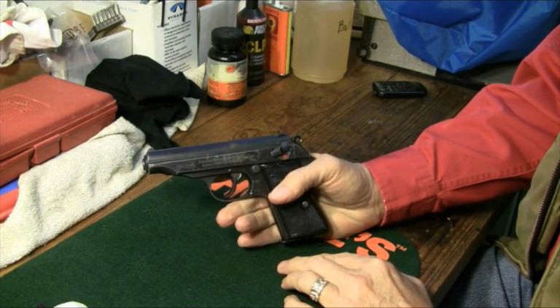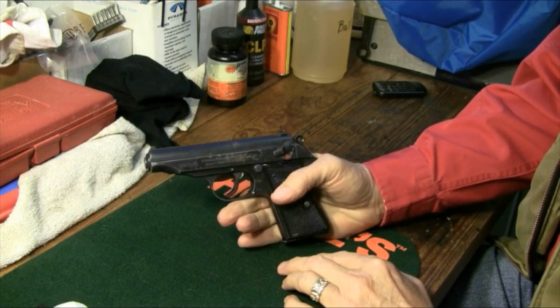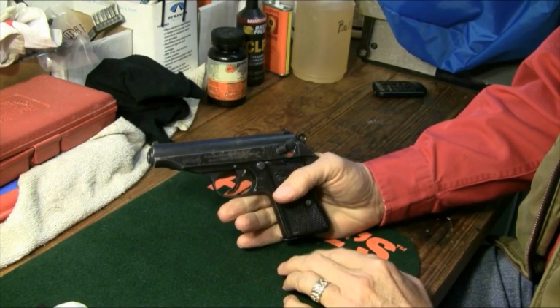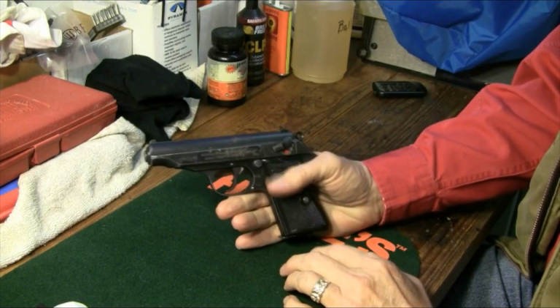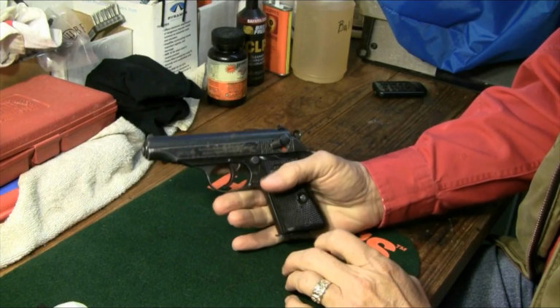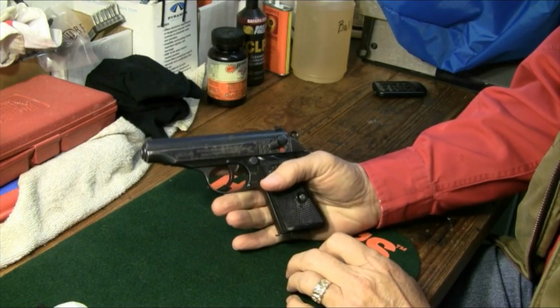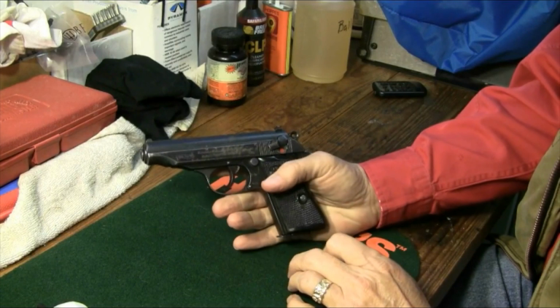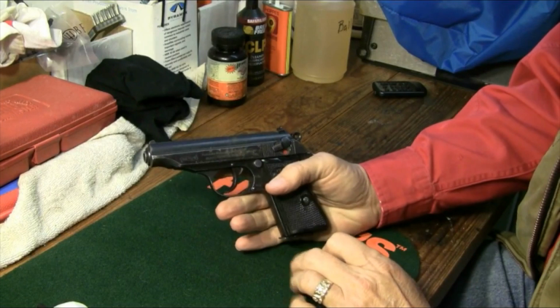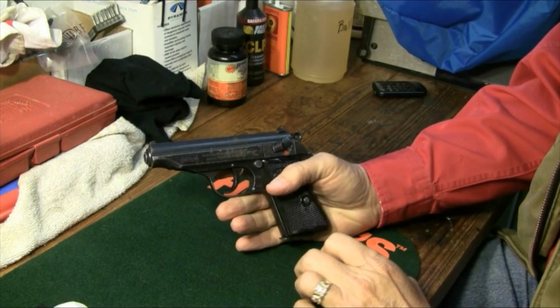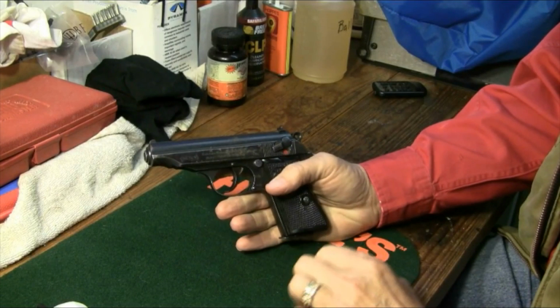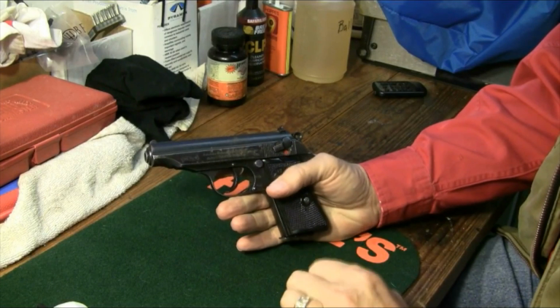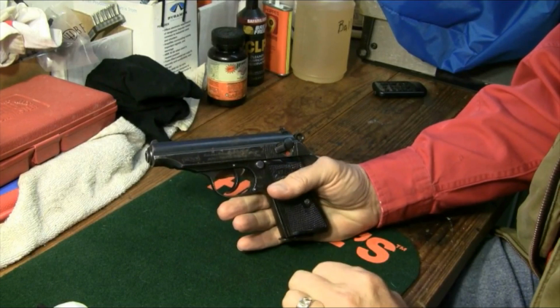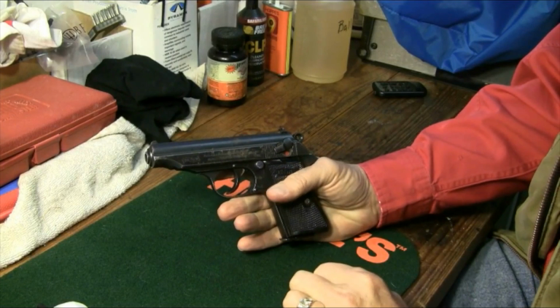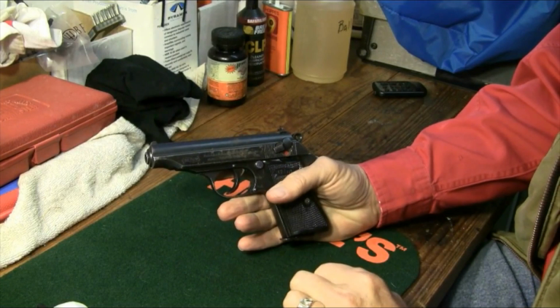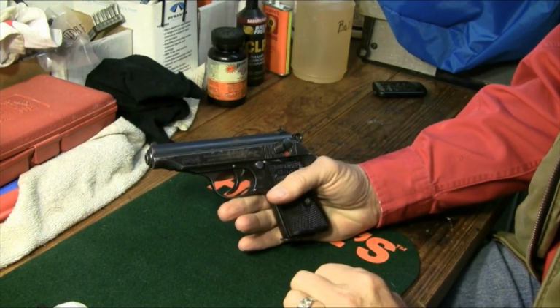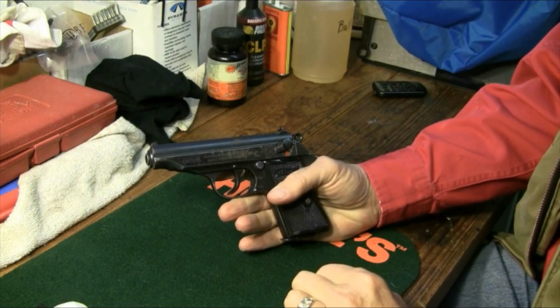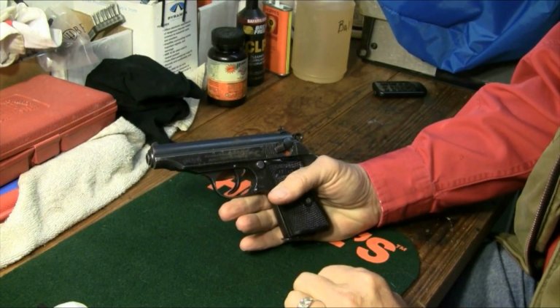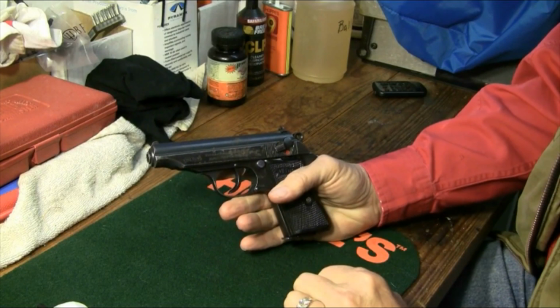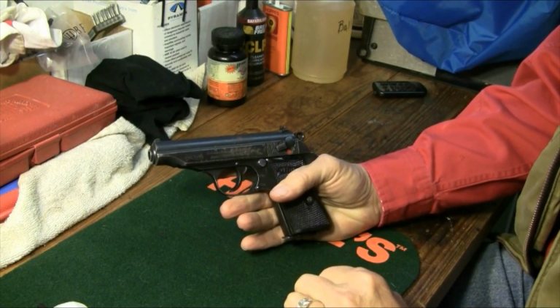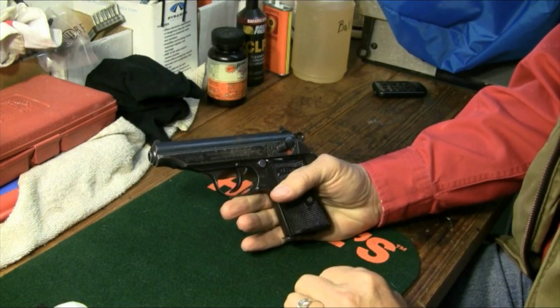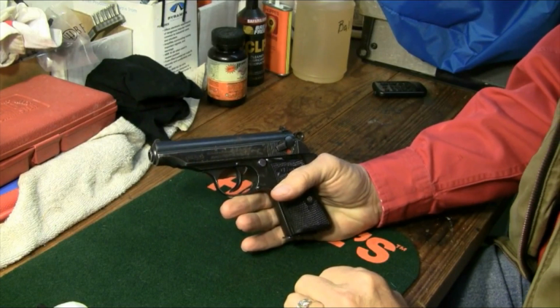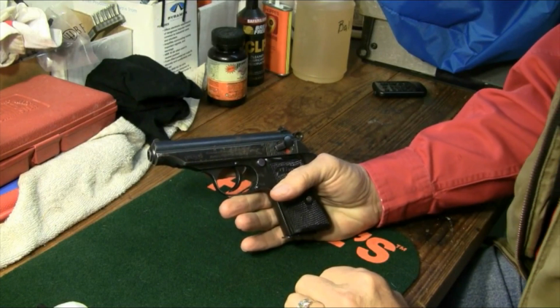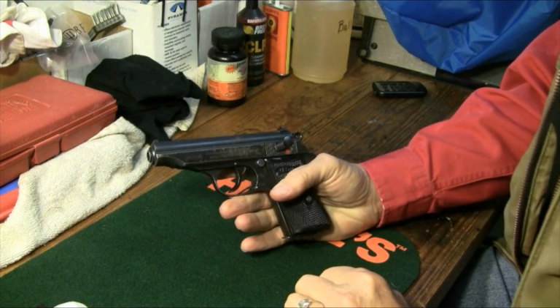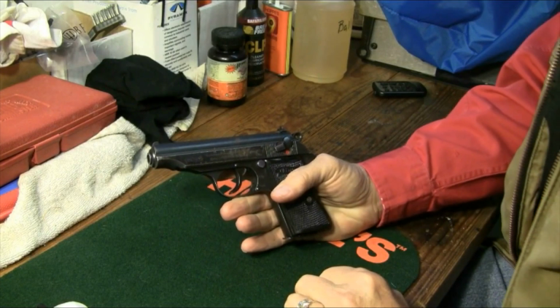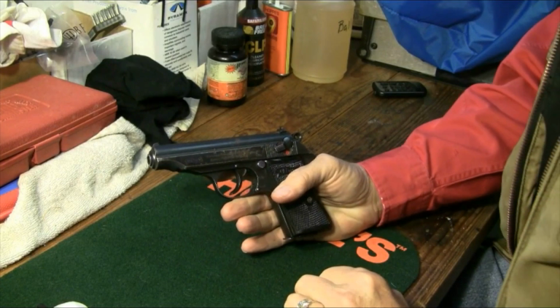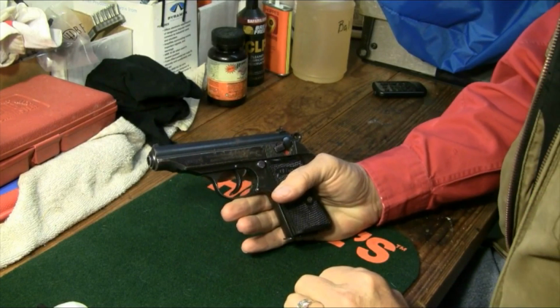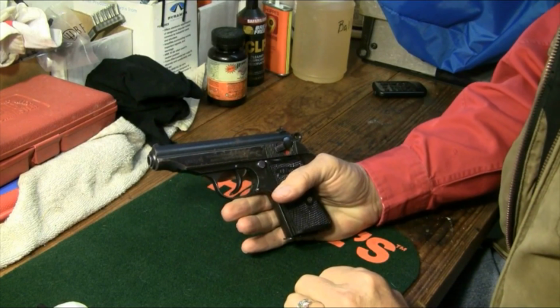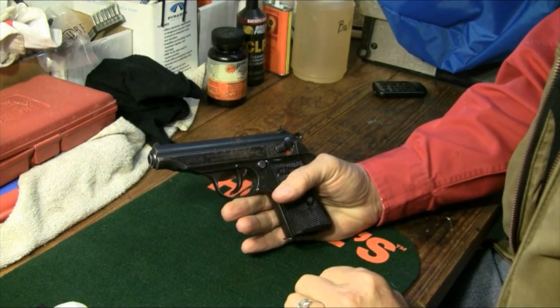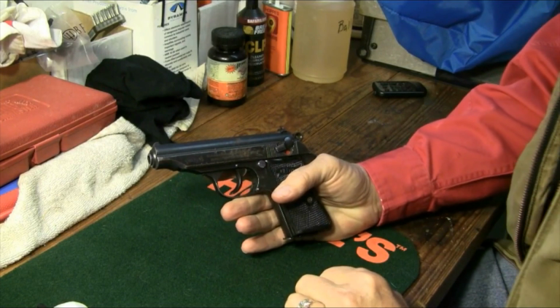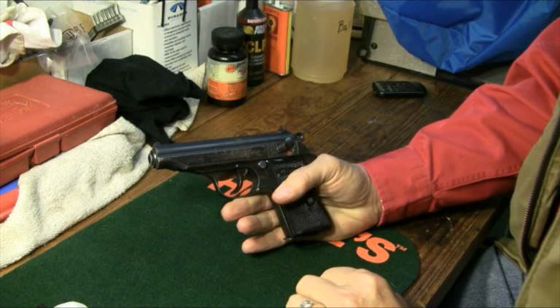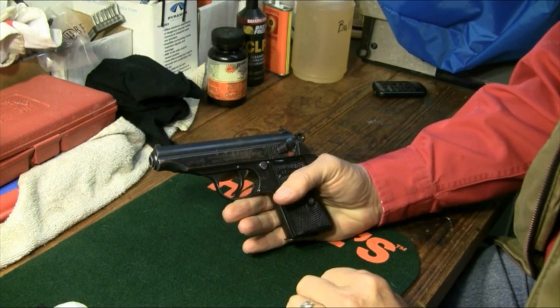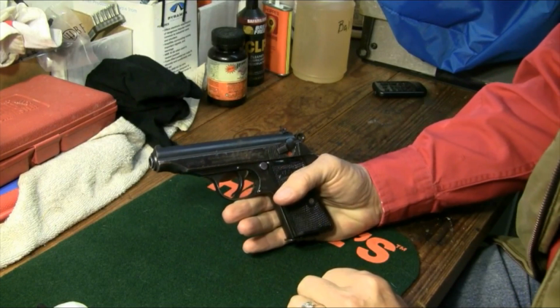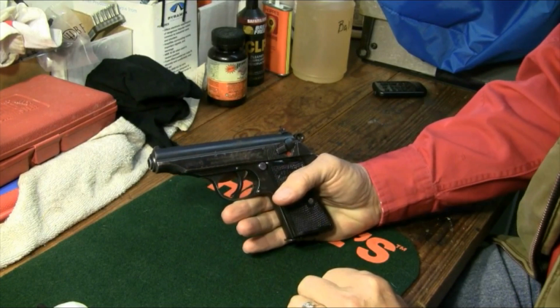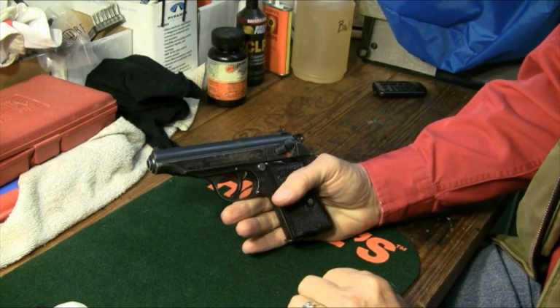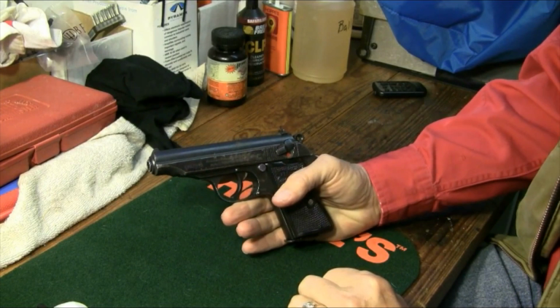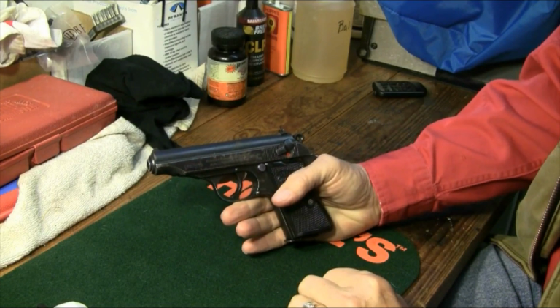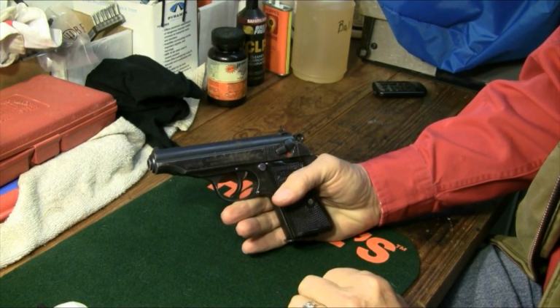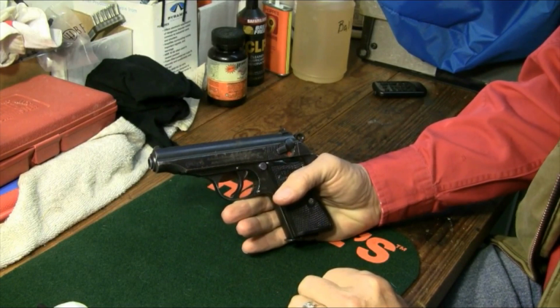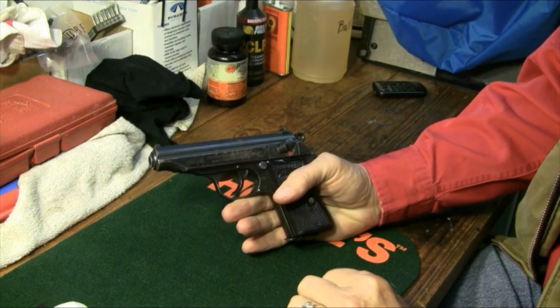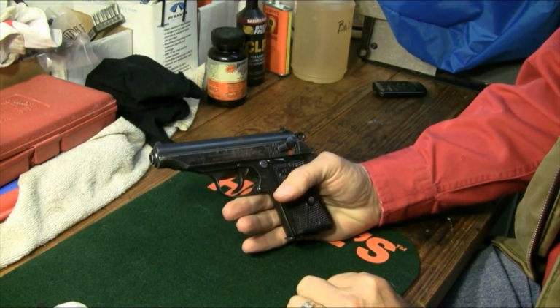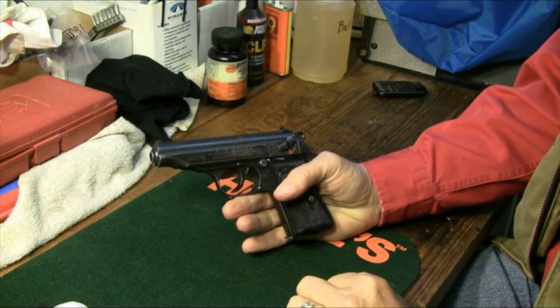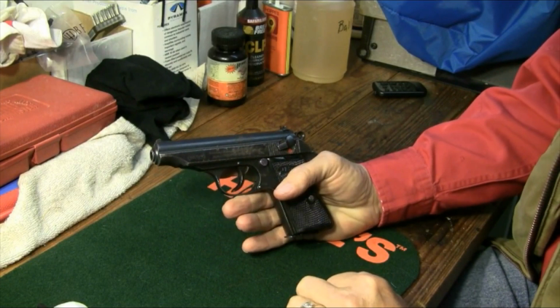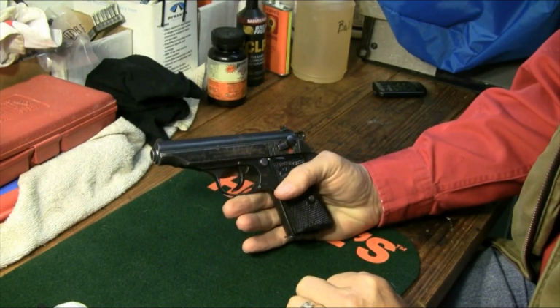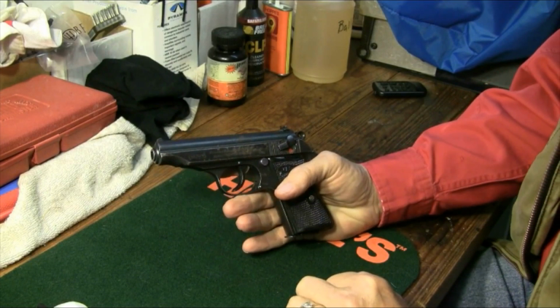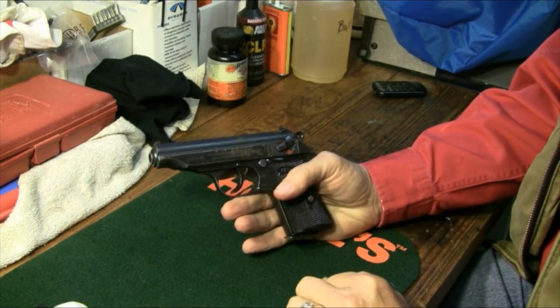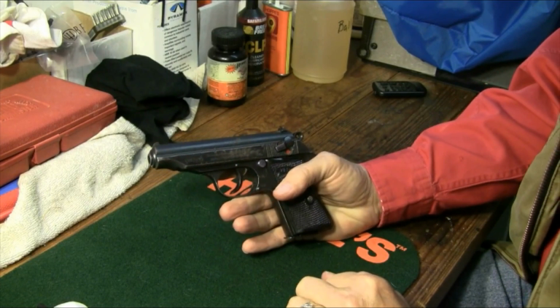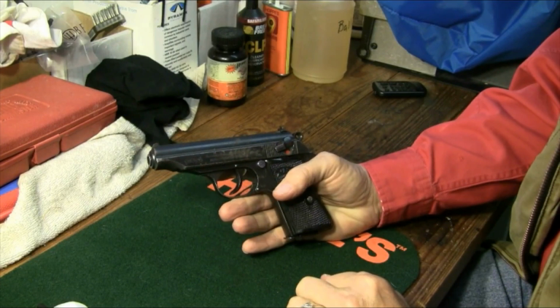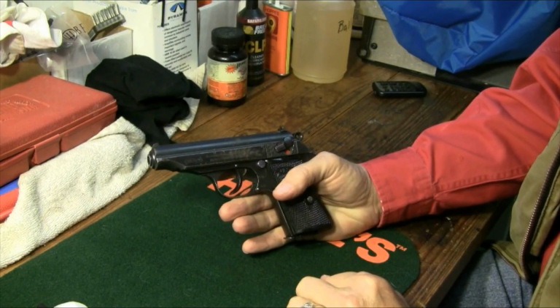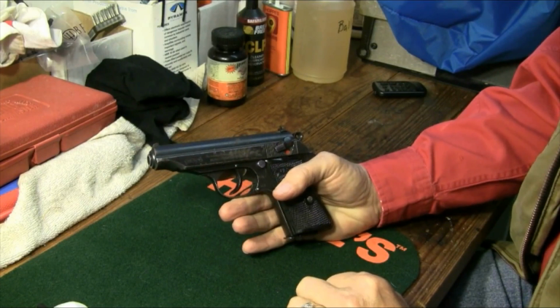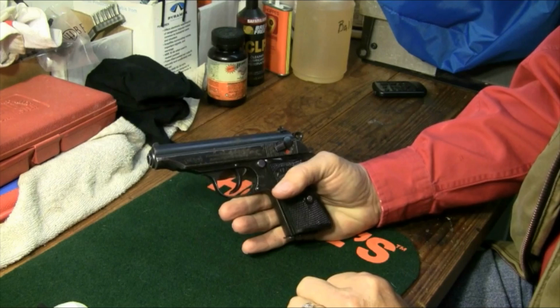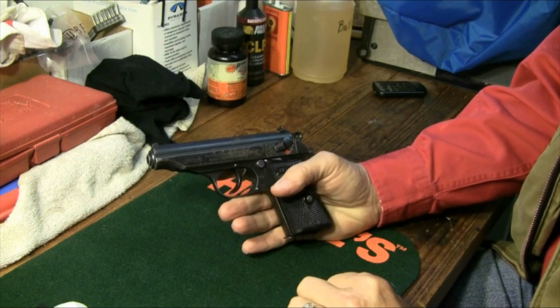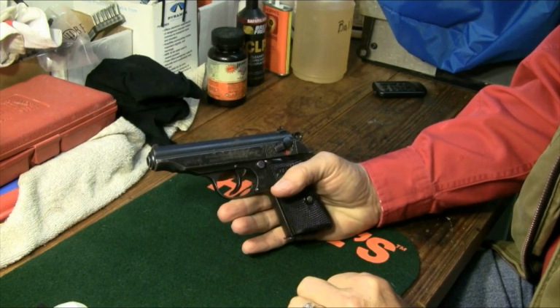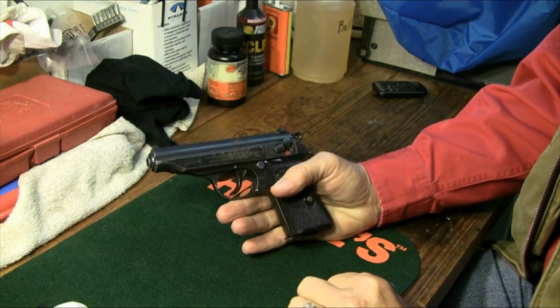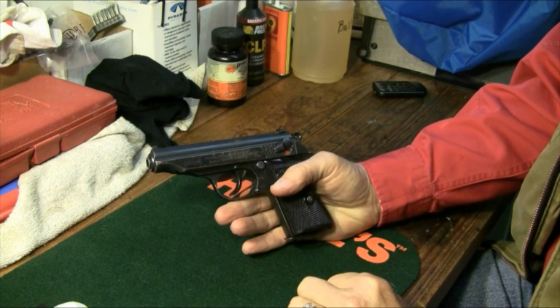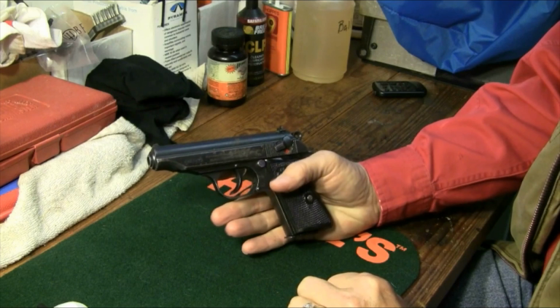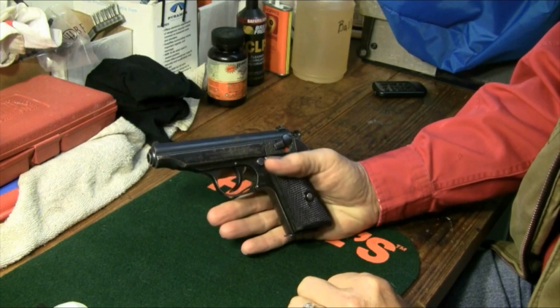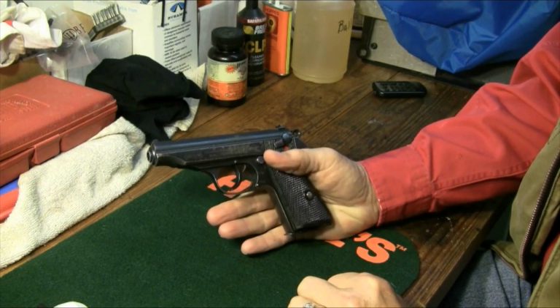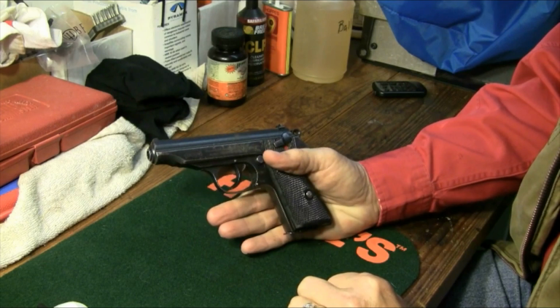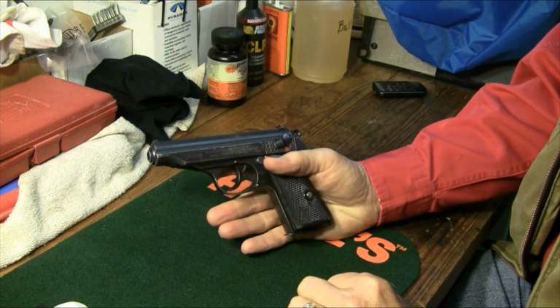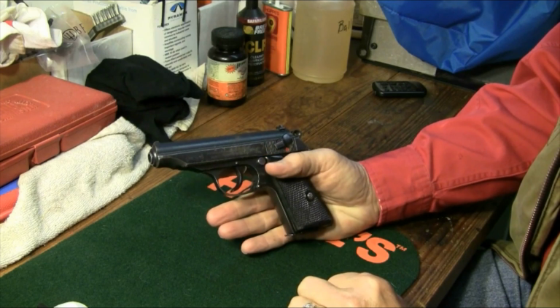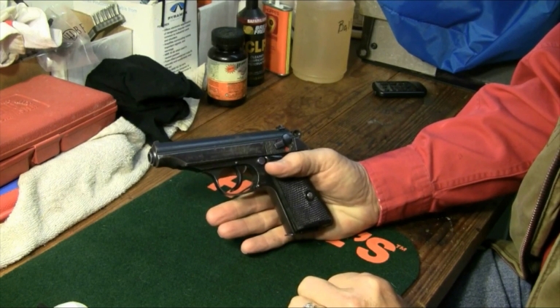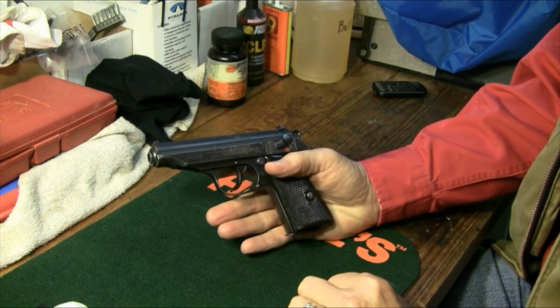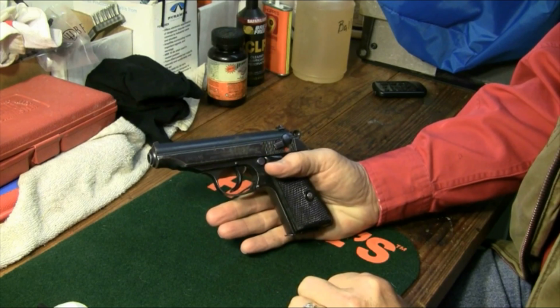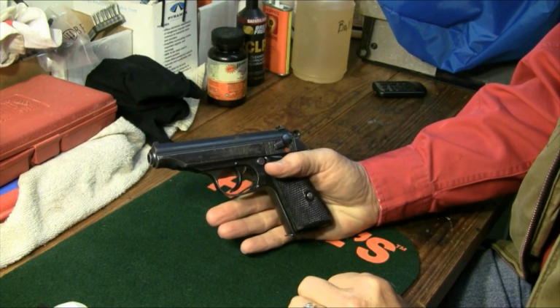Hey y'all. I'm back here in the shop after shooting this .32 ACP Walther PP police pistol. Let's field strip and clean it.